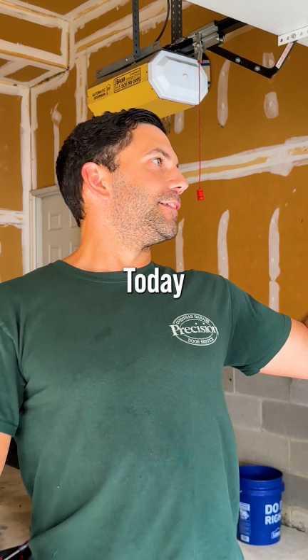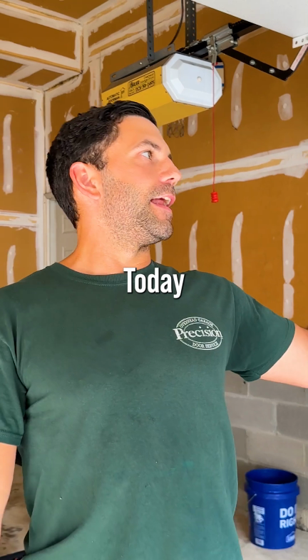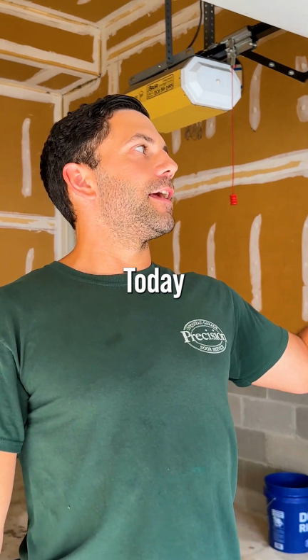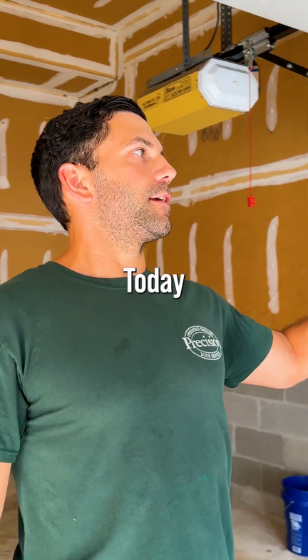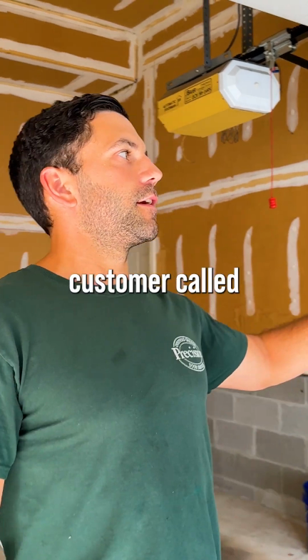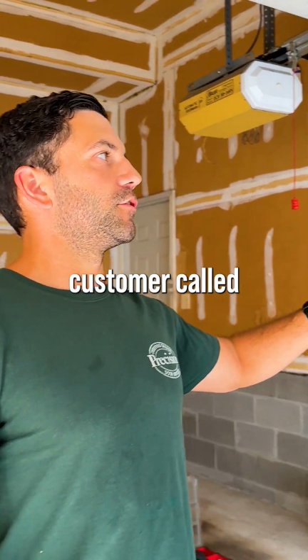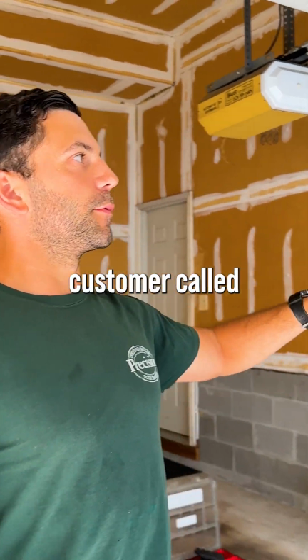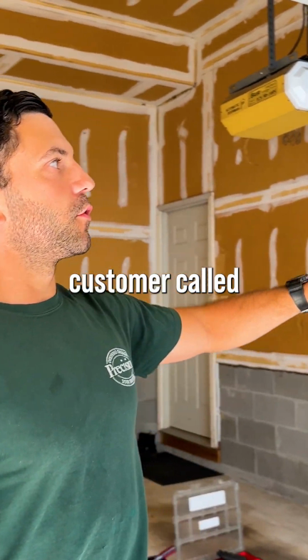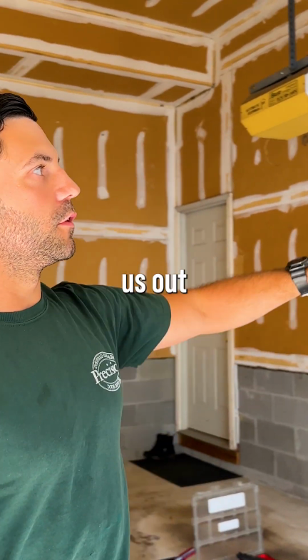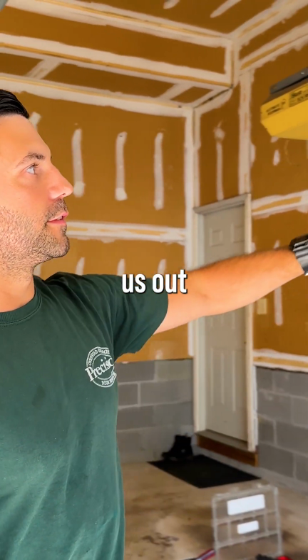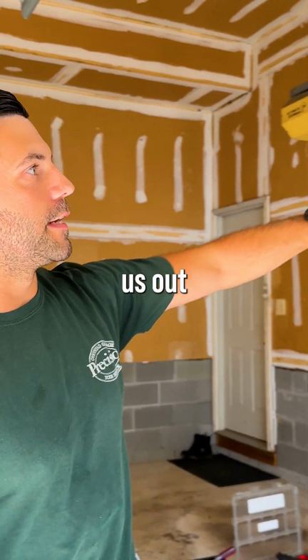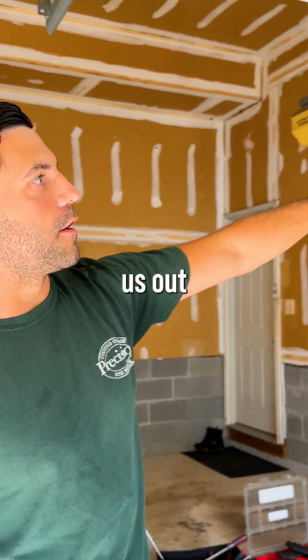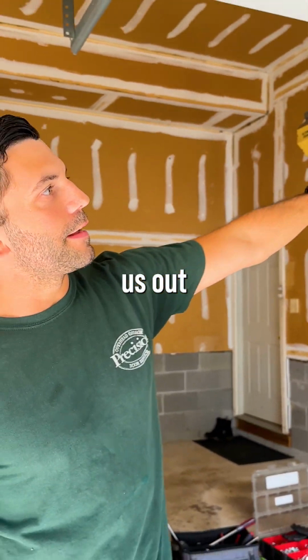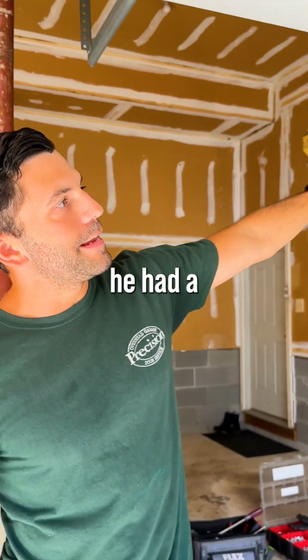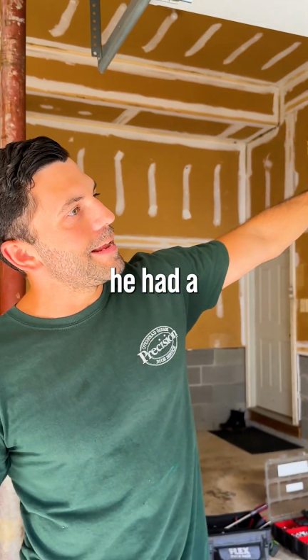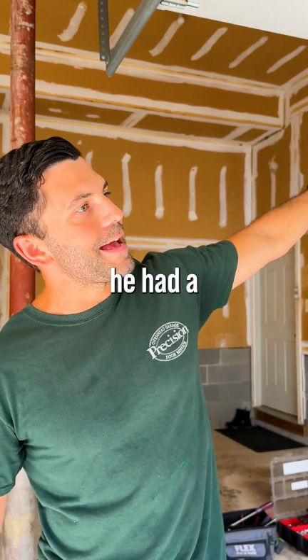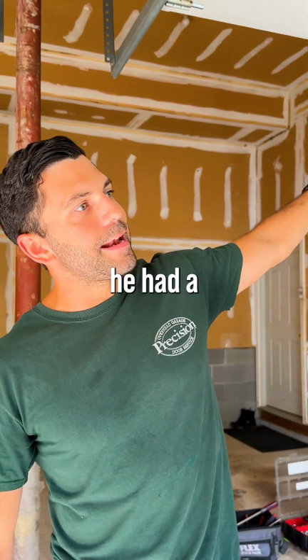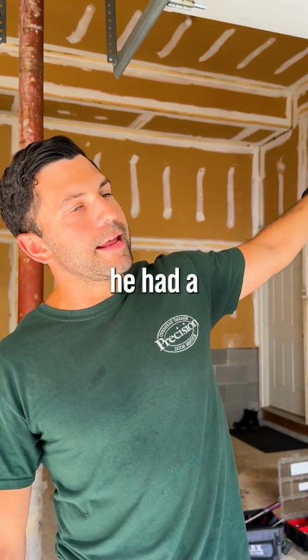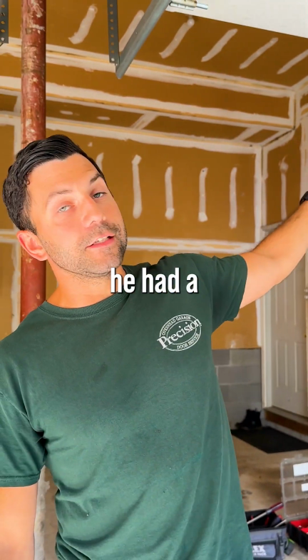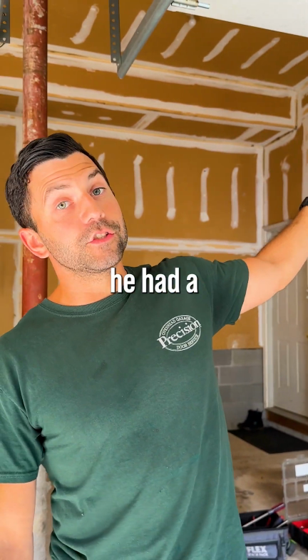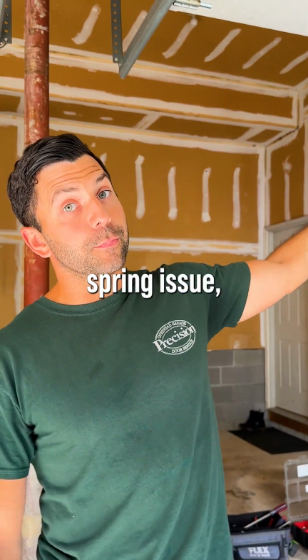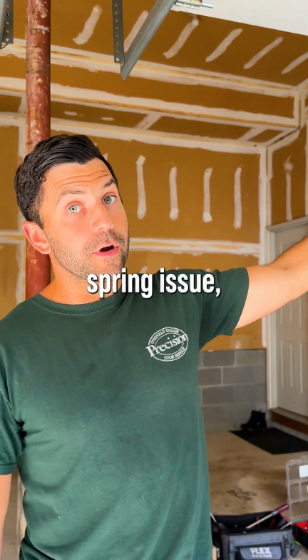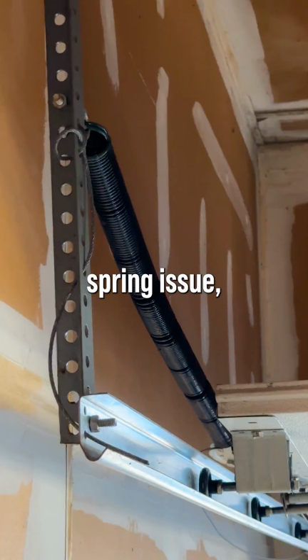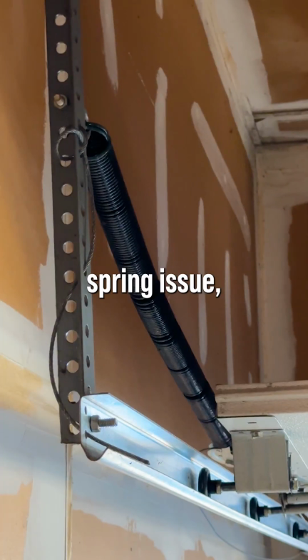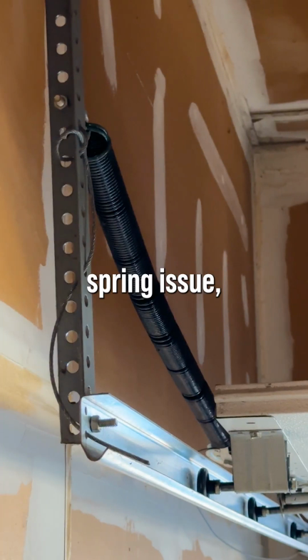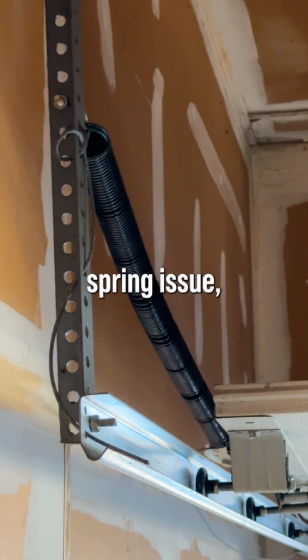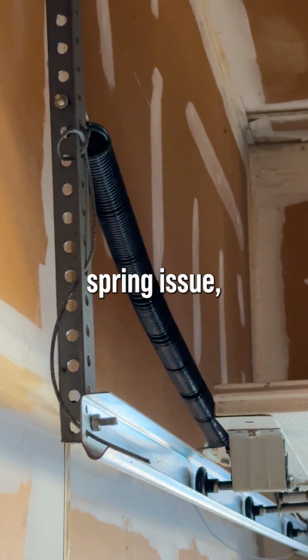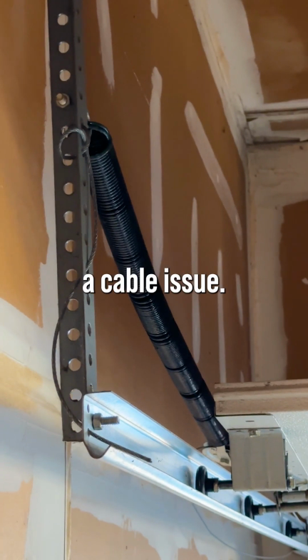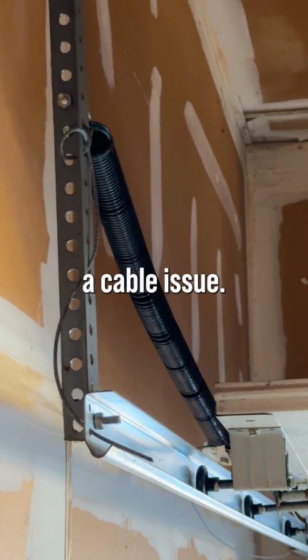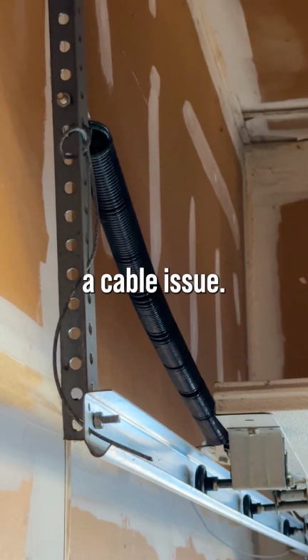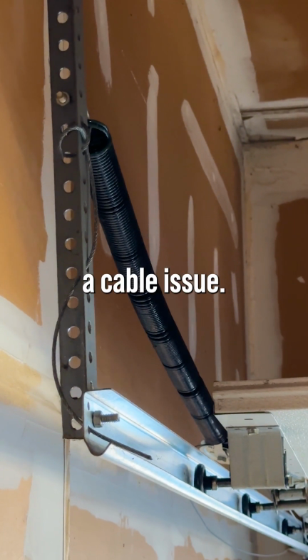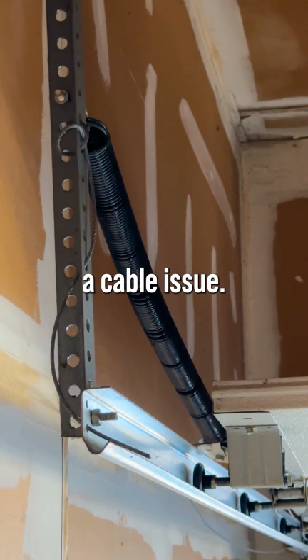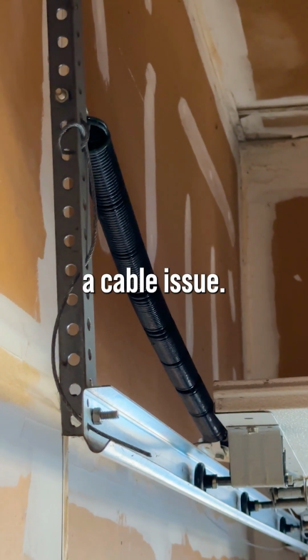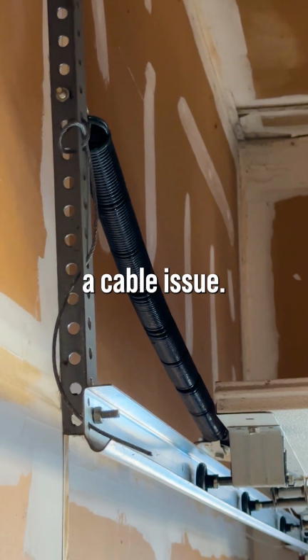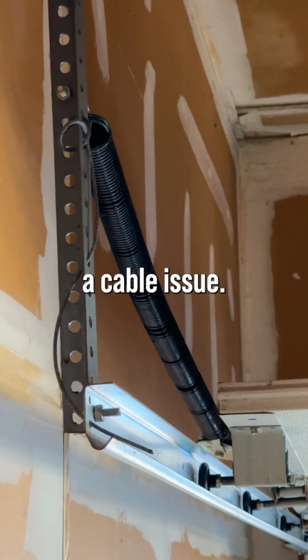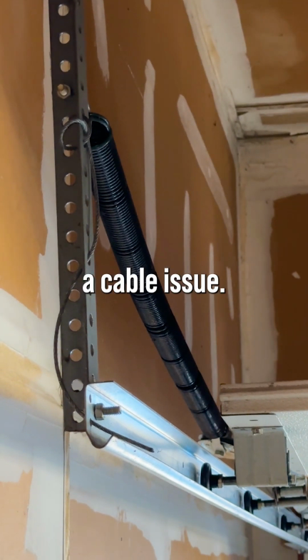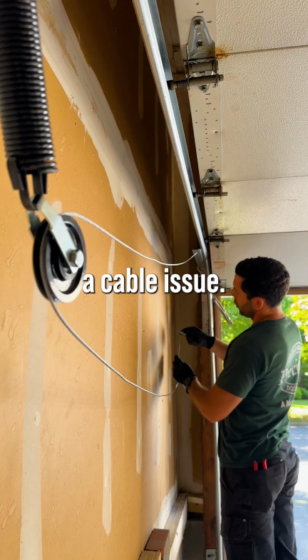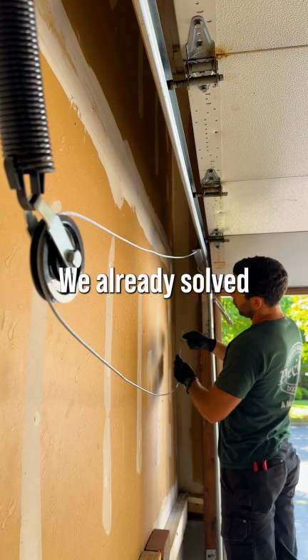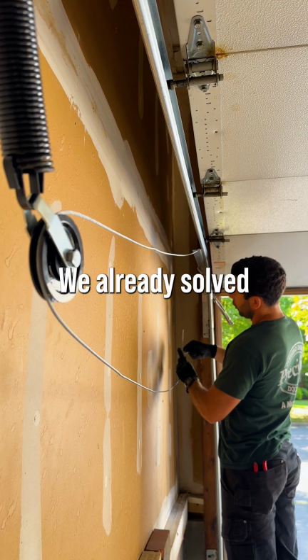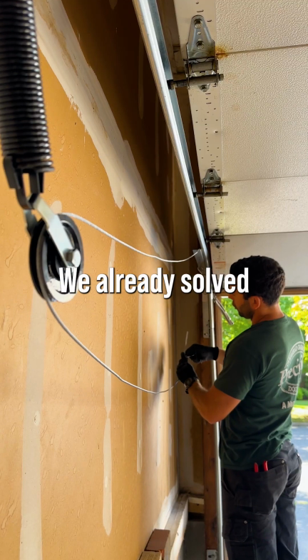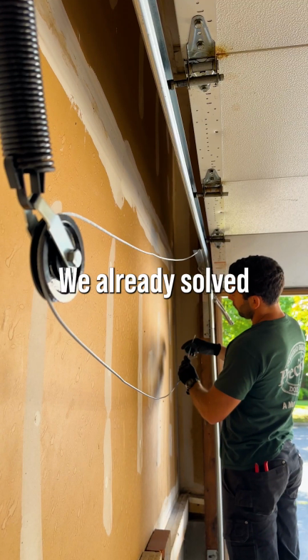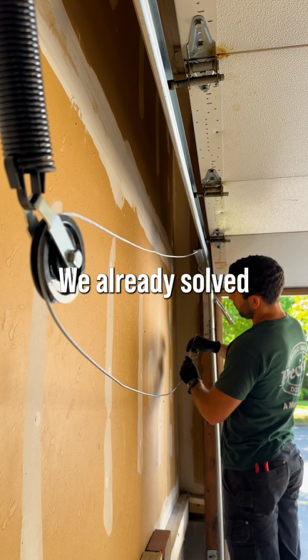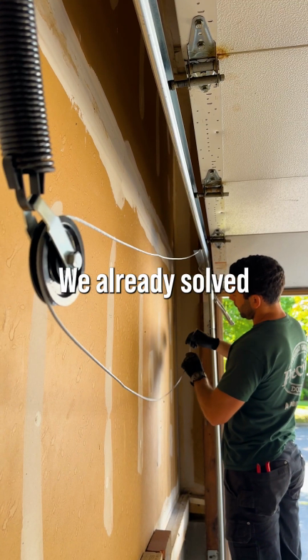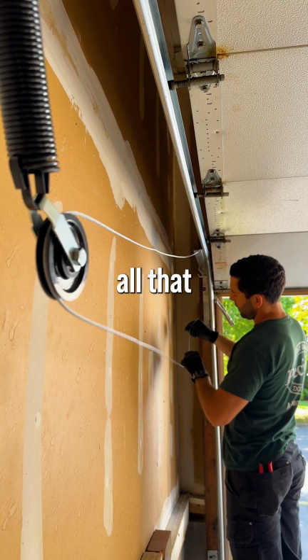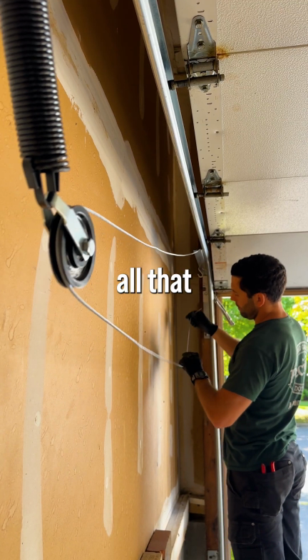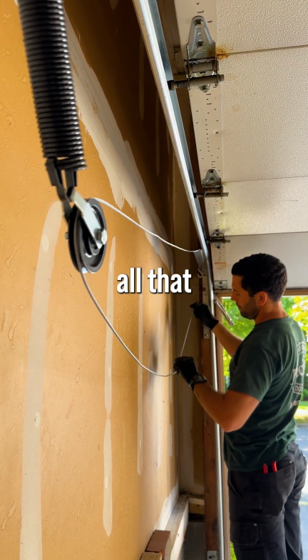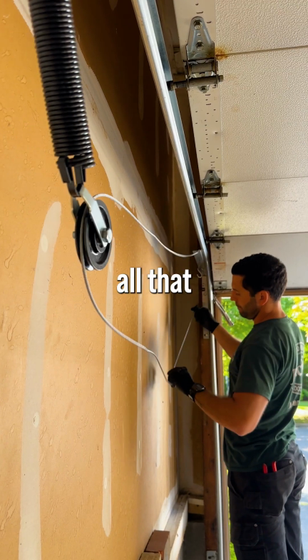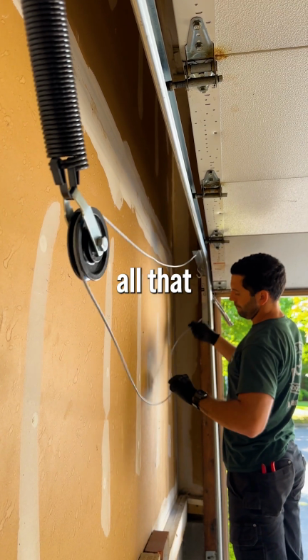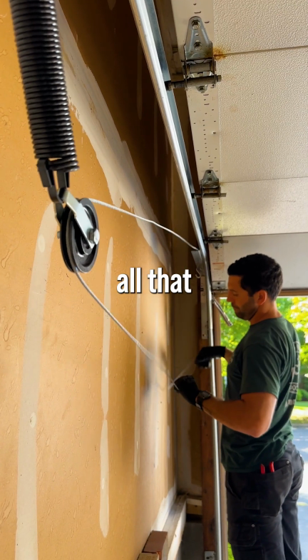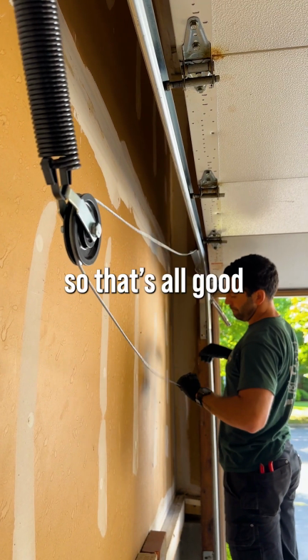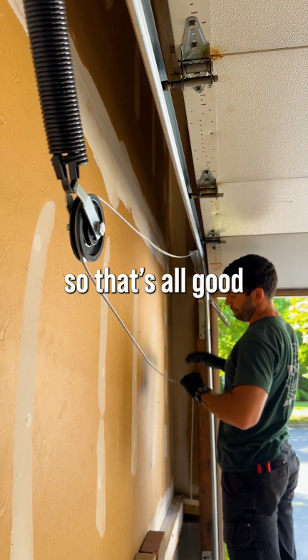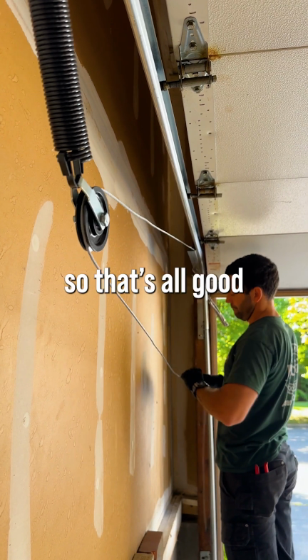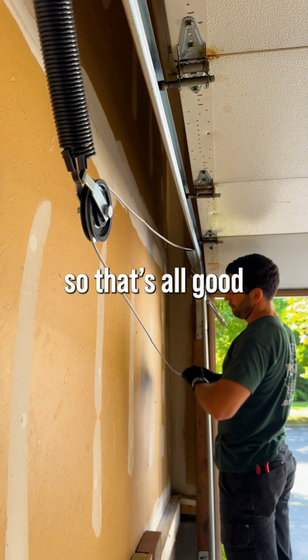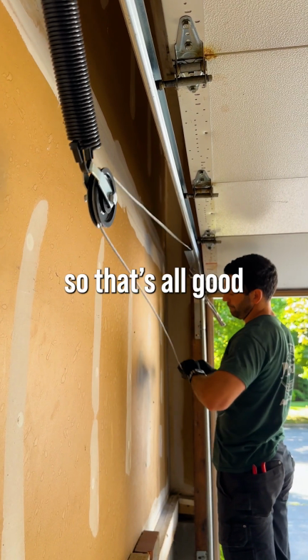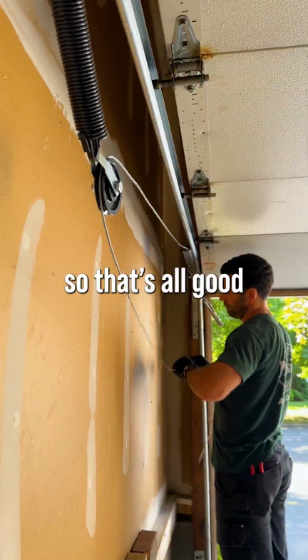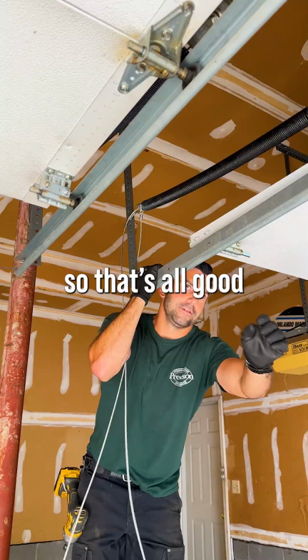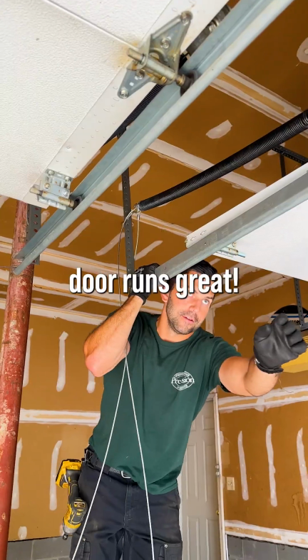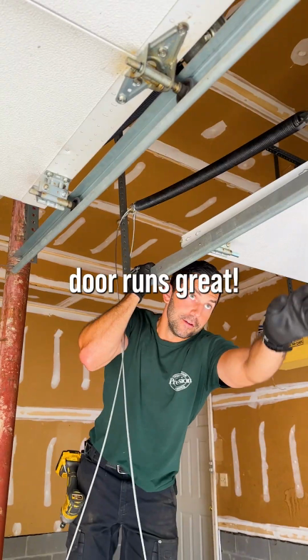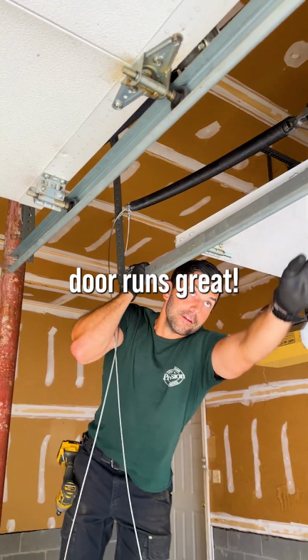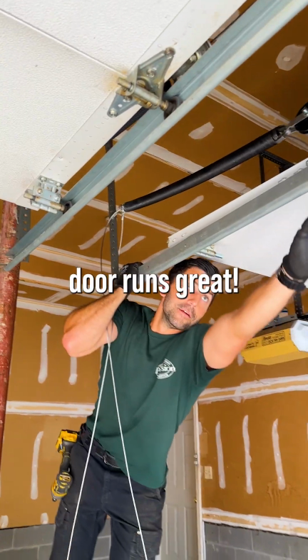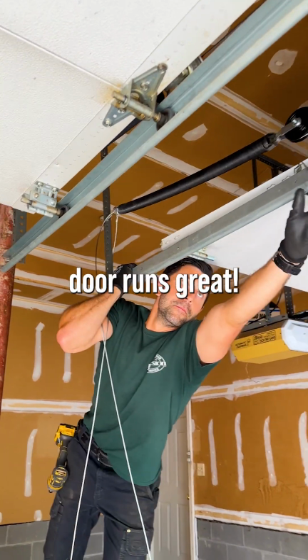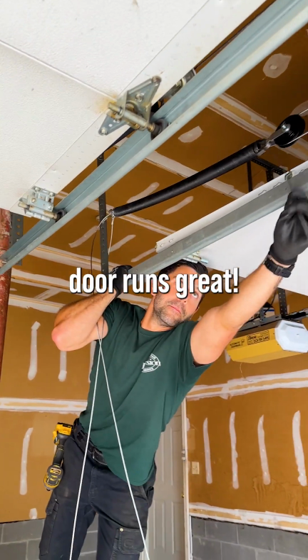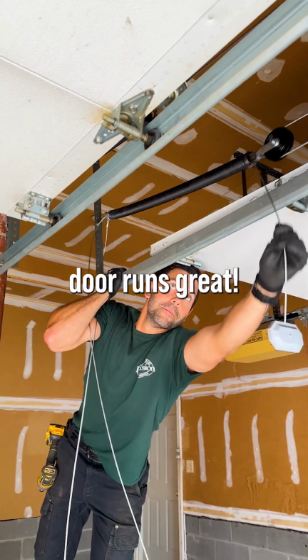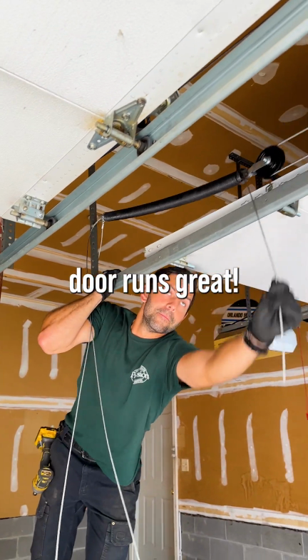Today, the customer called us out. He had a spring issue and a cable issue. We already solved all that, so that's all good. Door runs great.